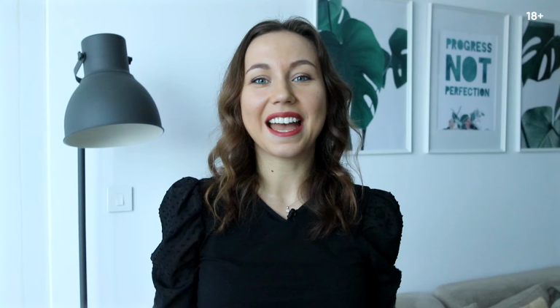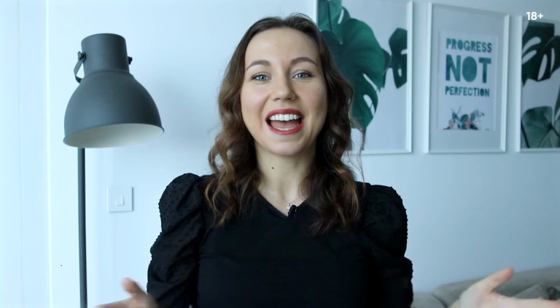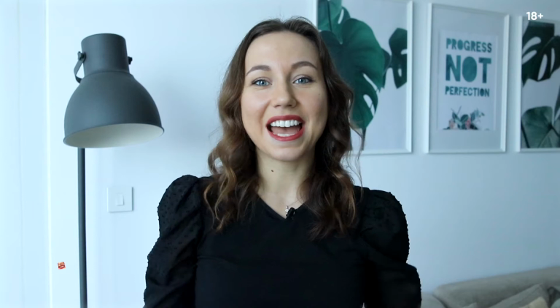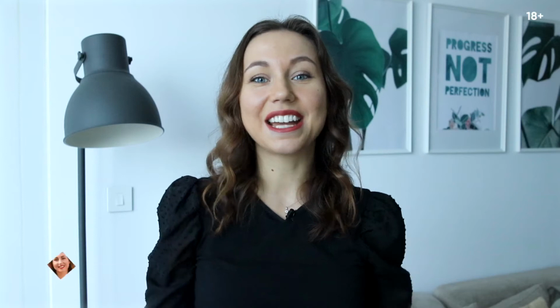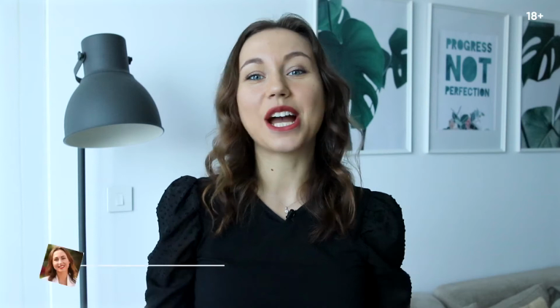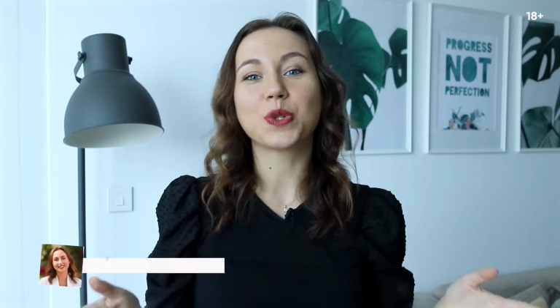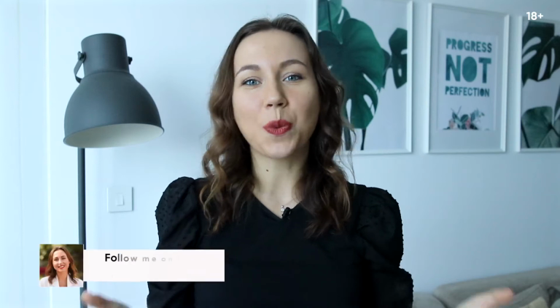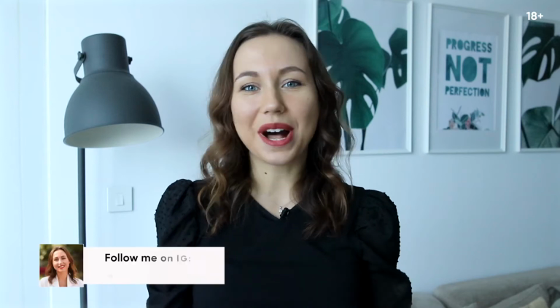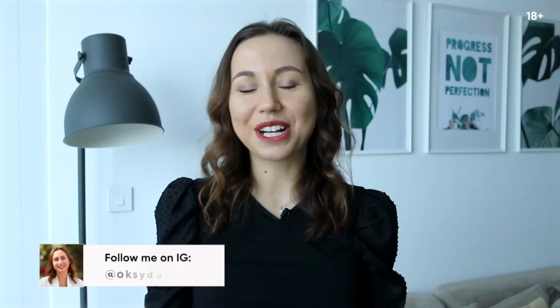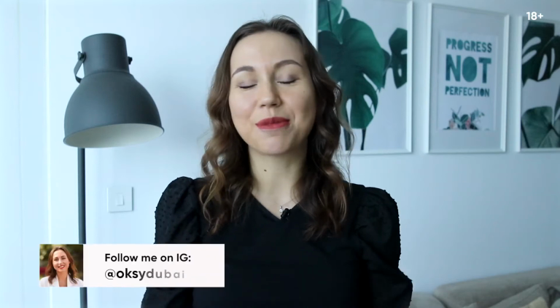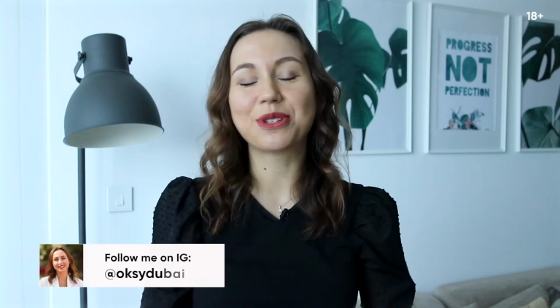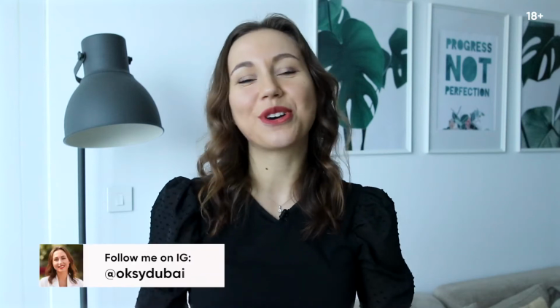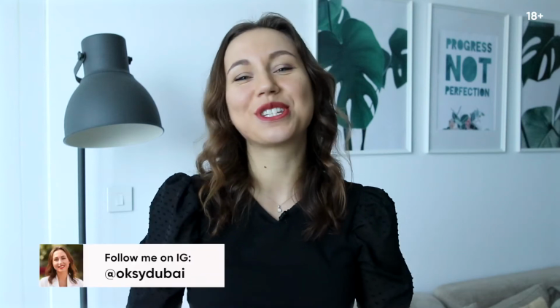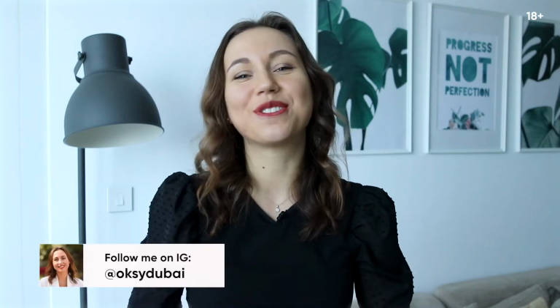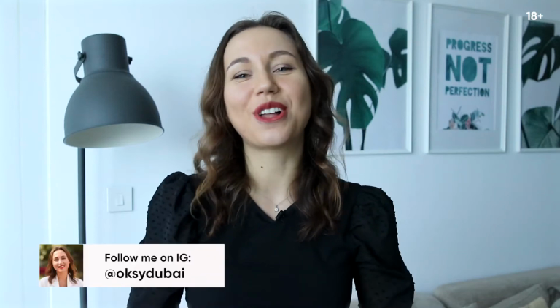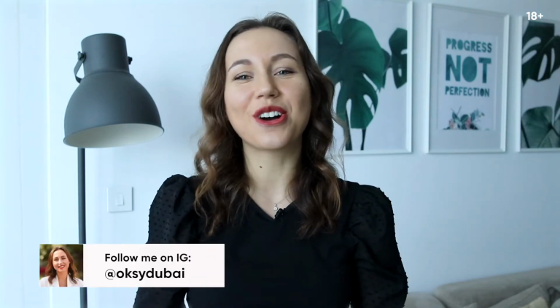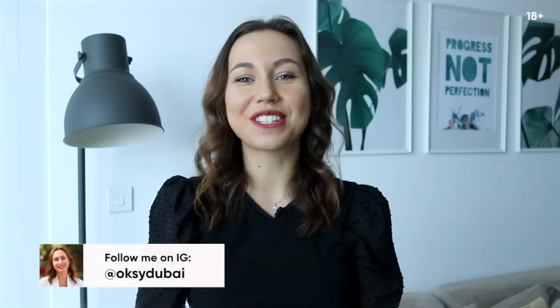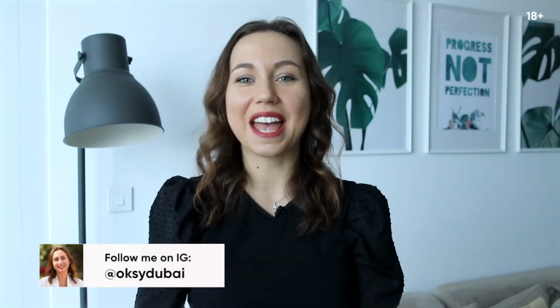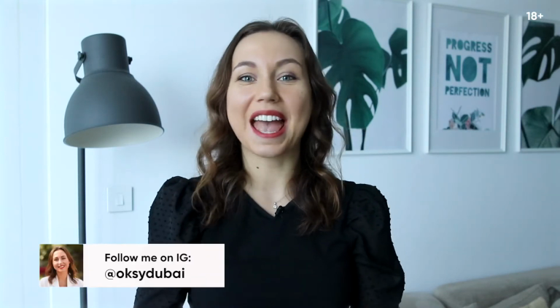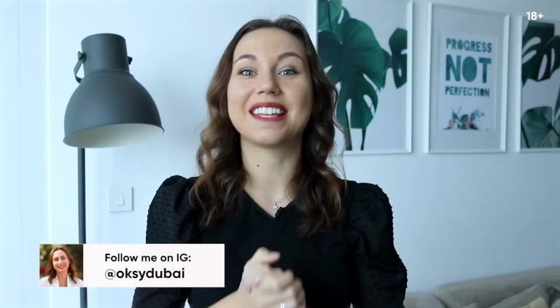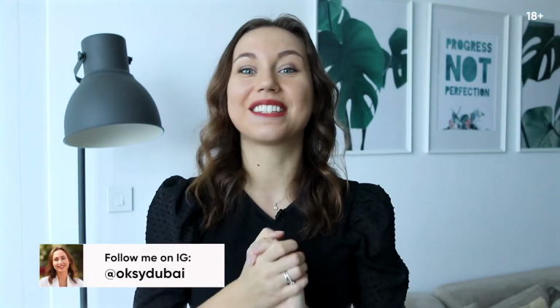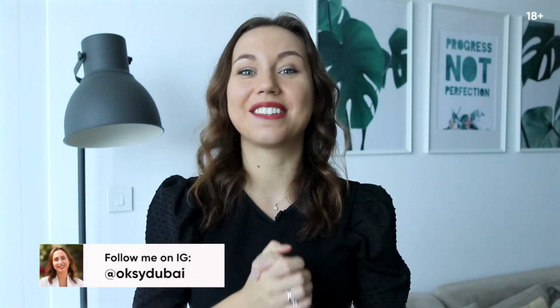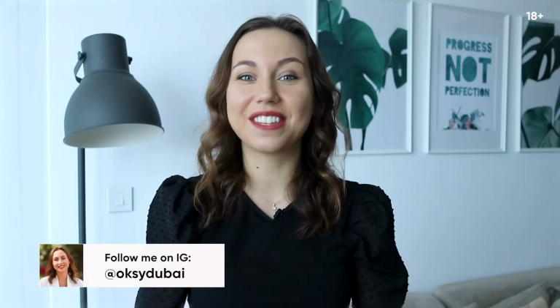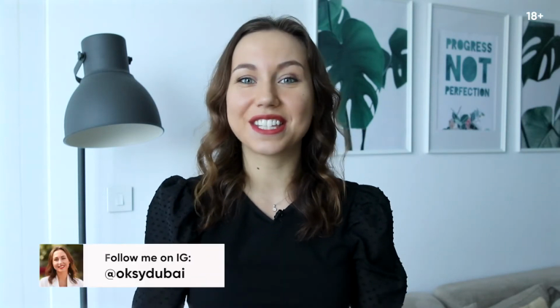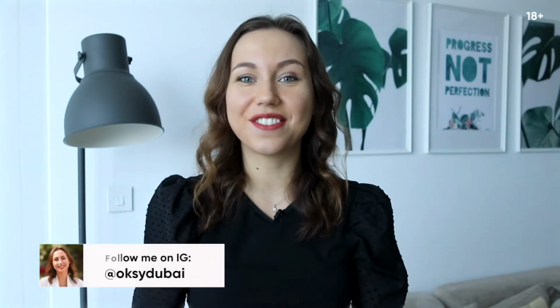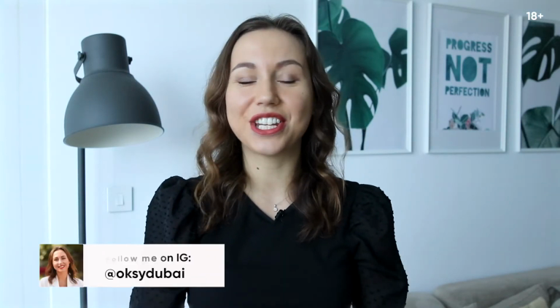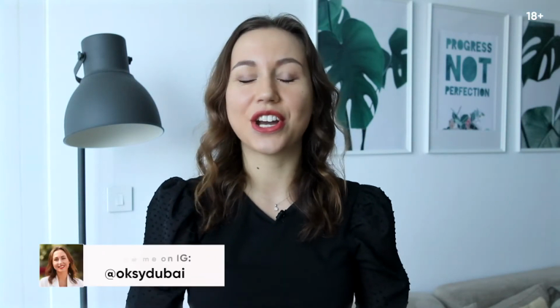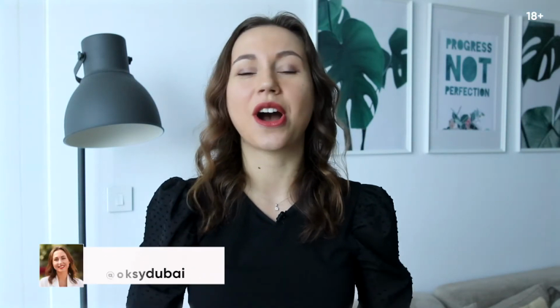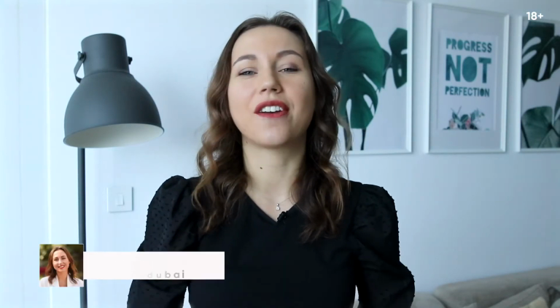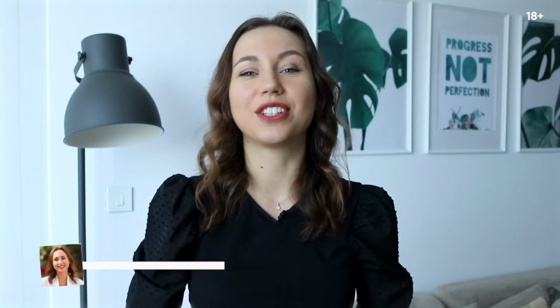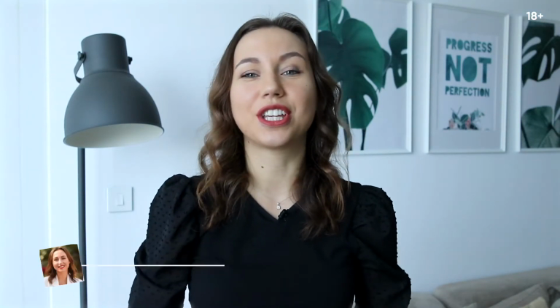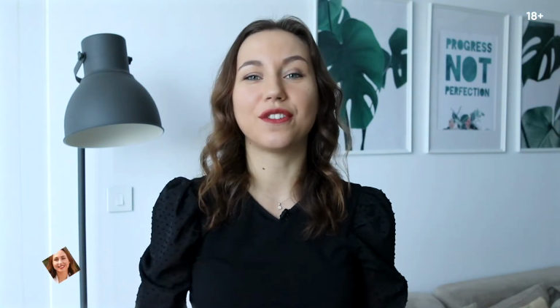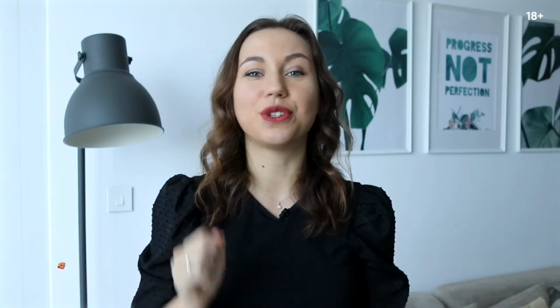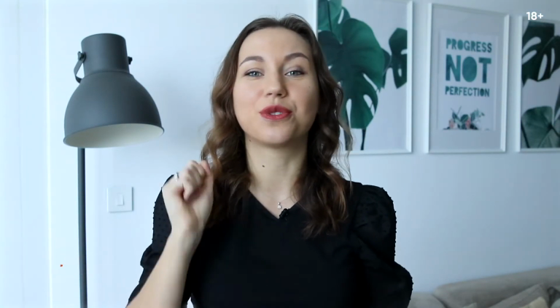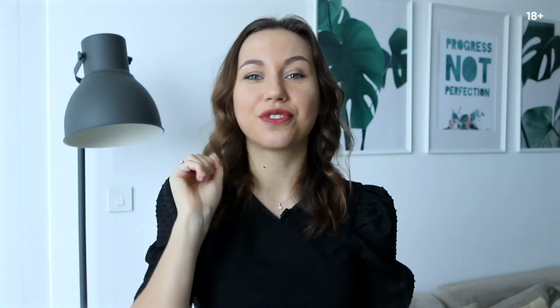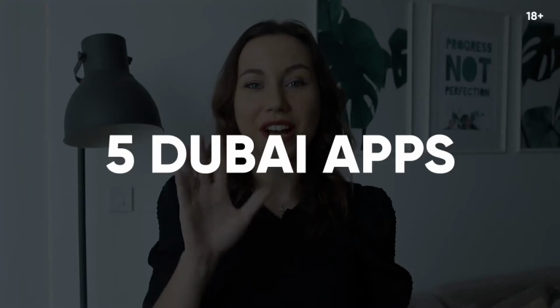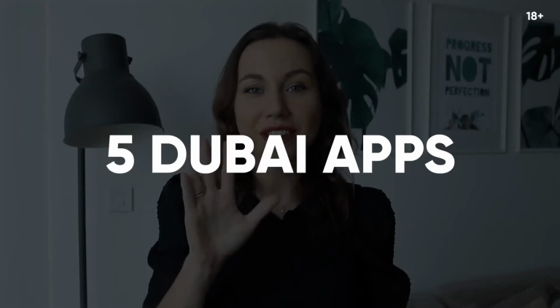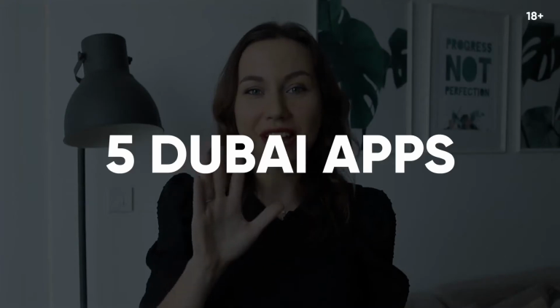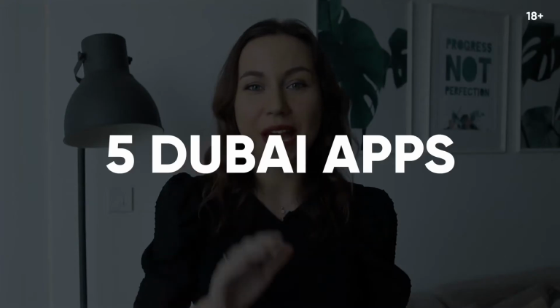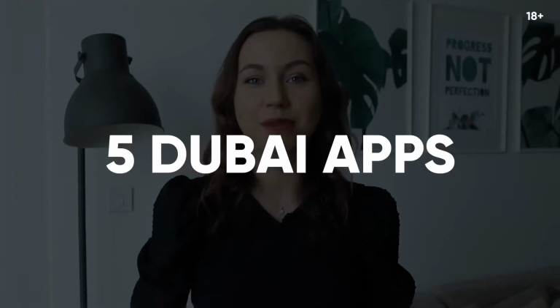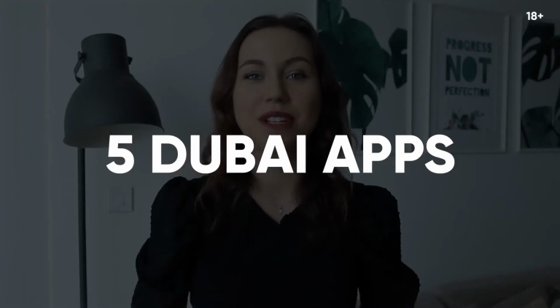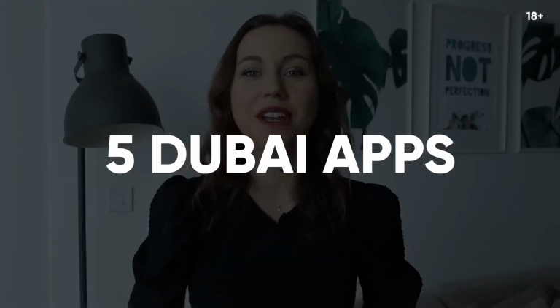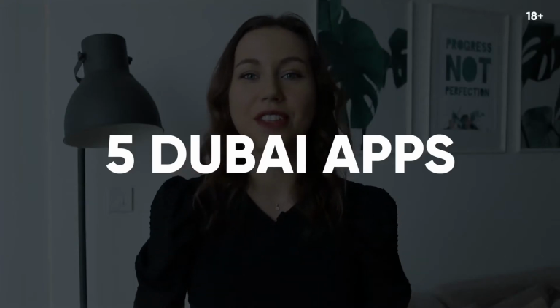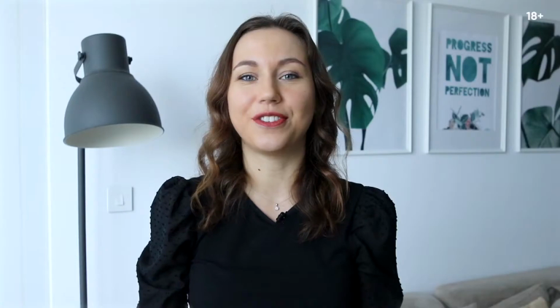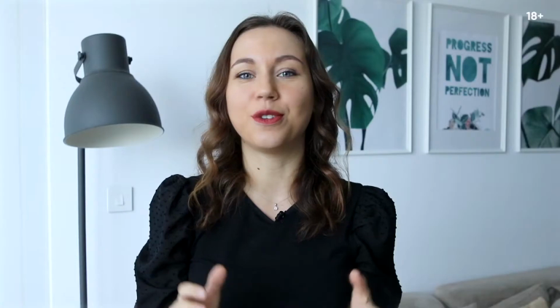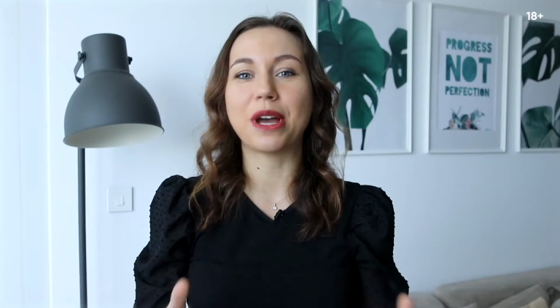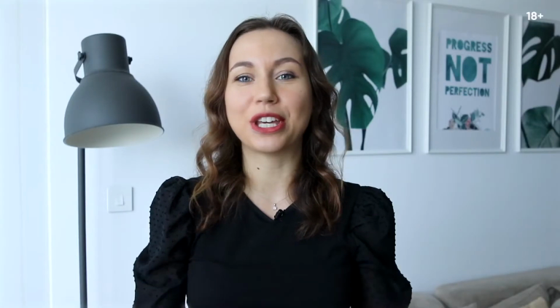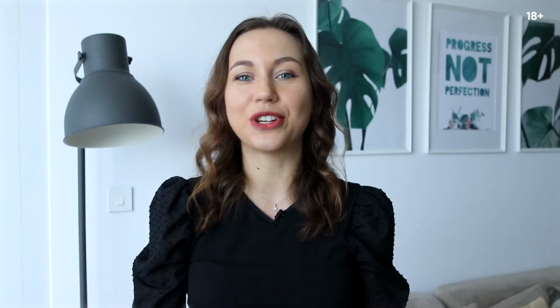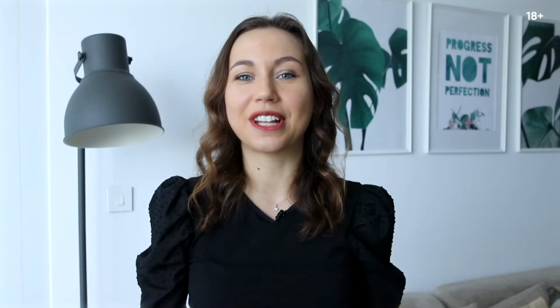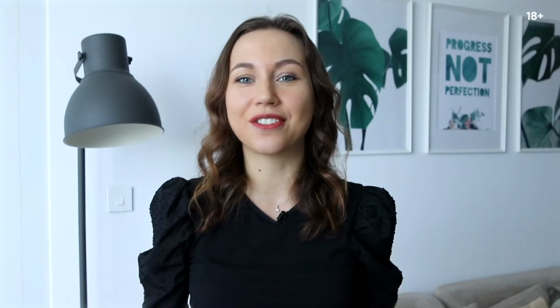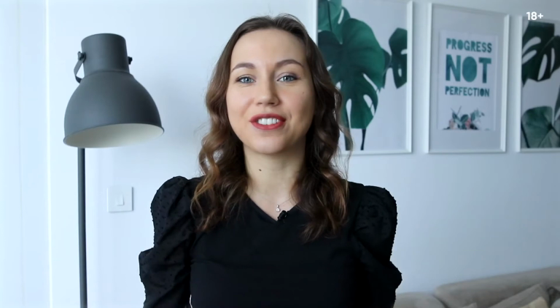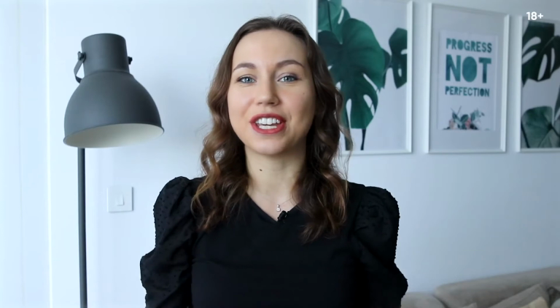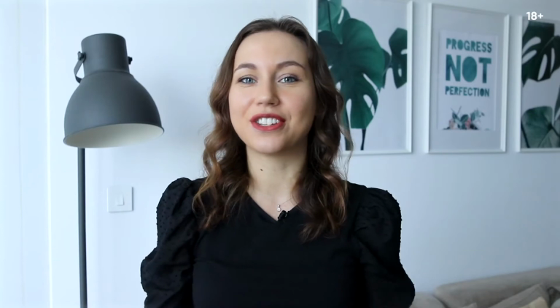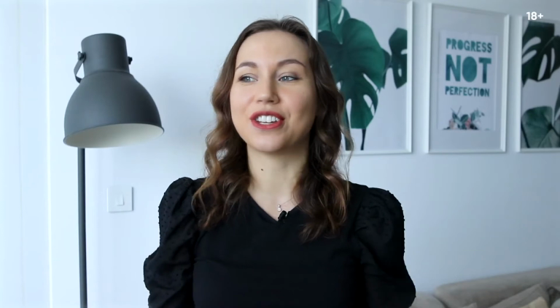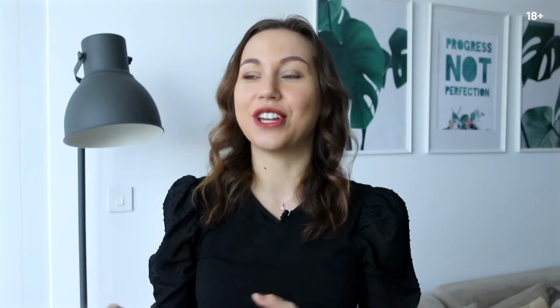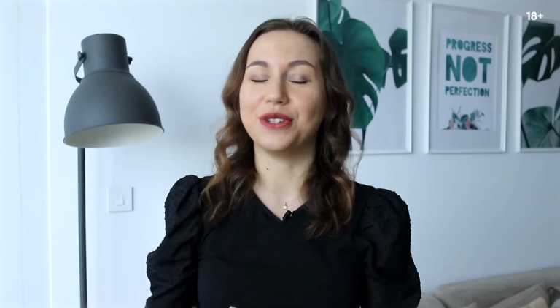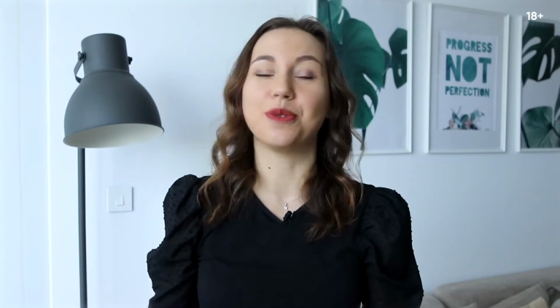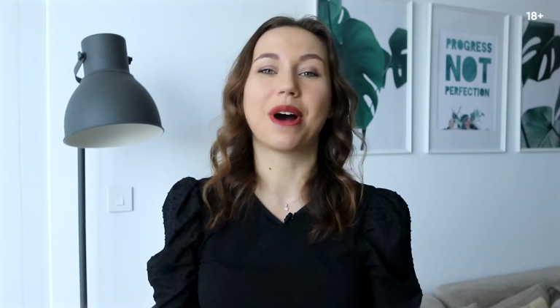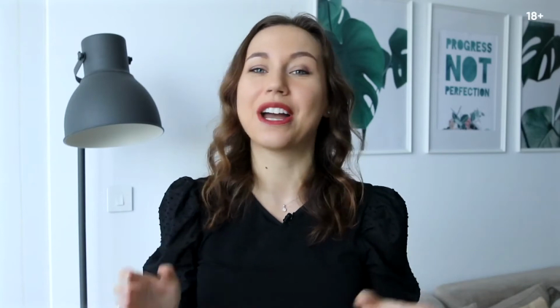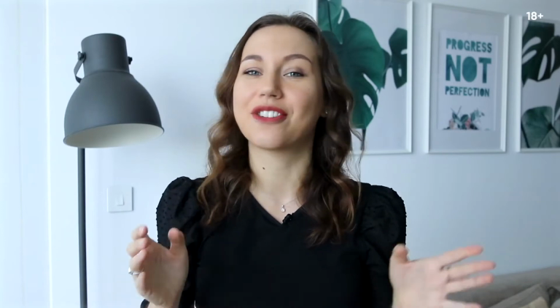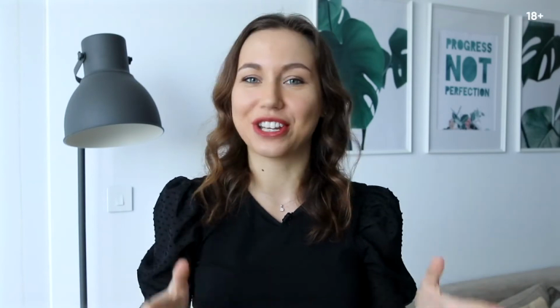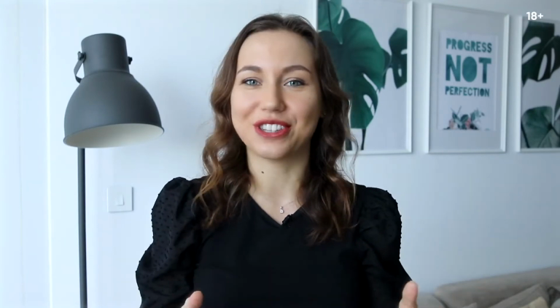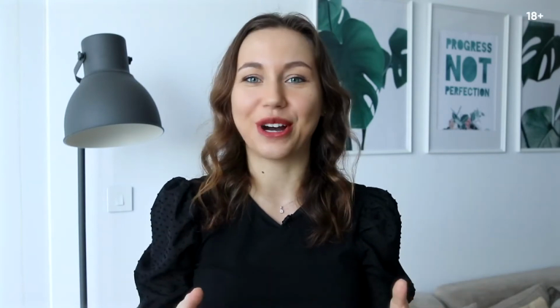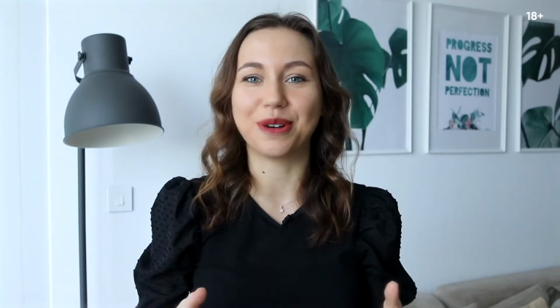Hey guys, welcome to Oxyvlogs and in this video I will give you 5 apps that will make your life easier in Dubai right now.